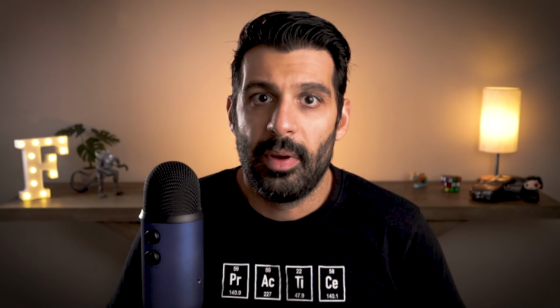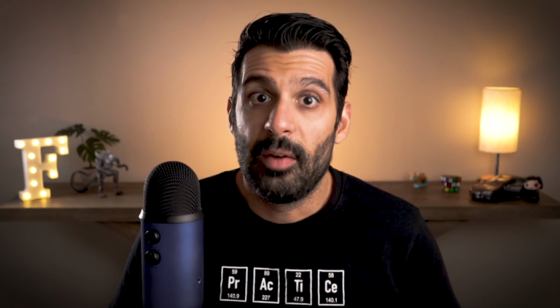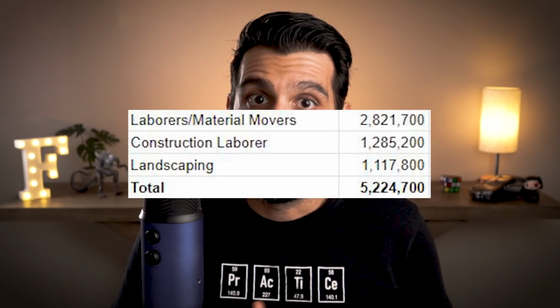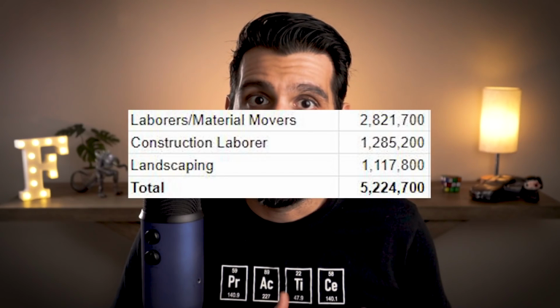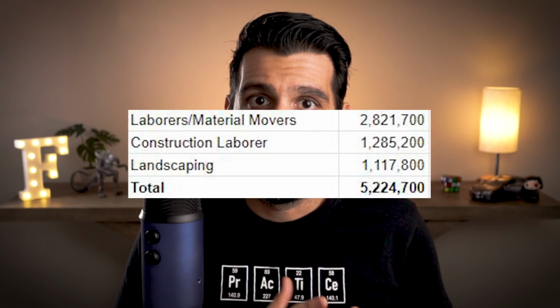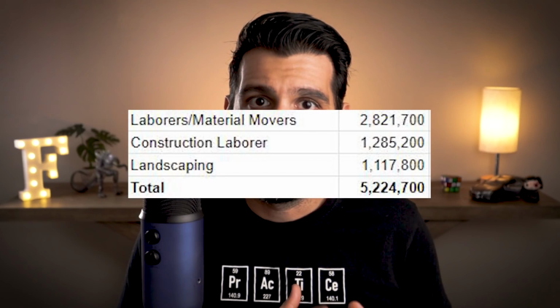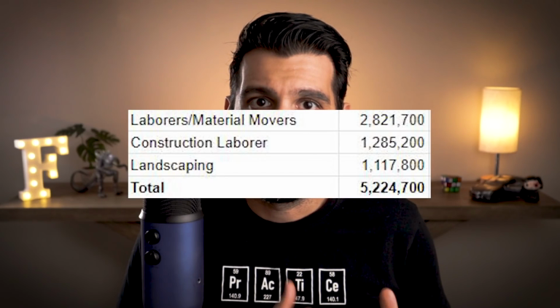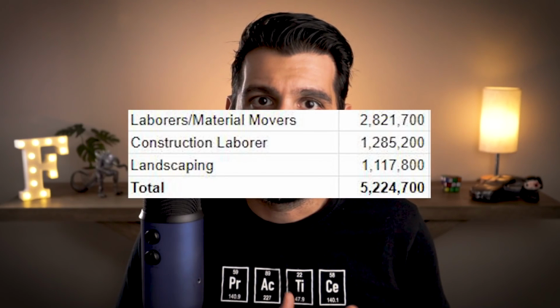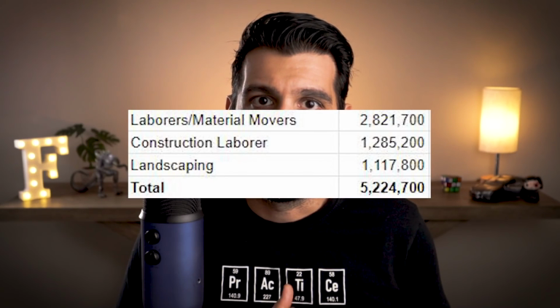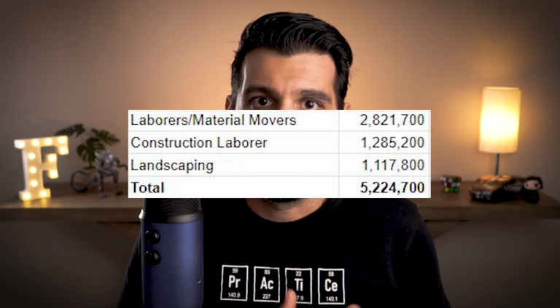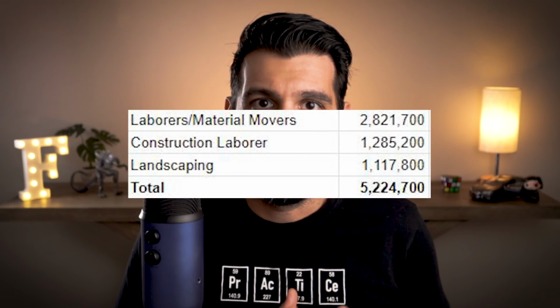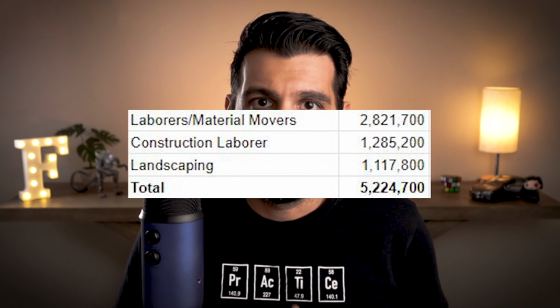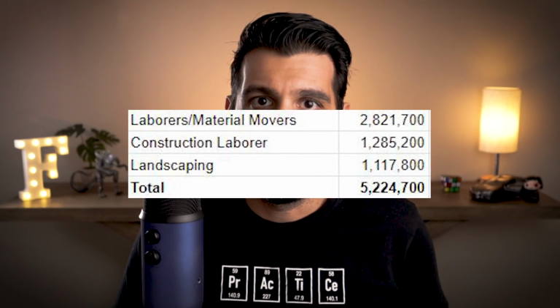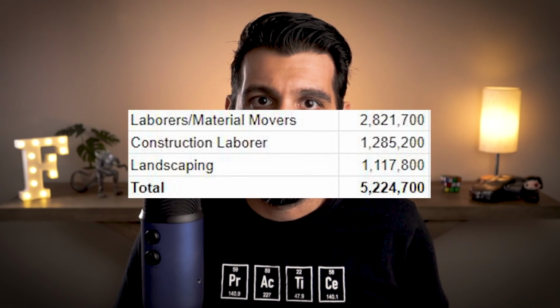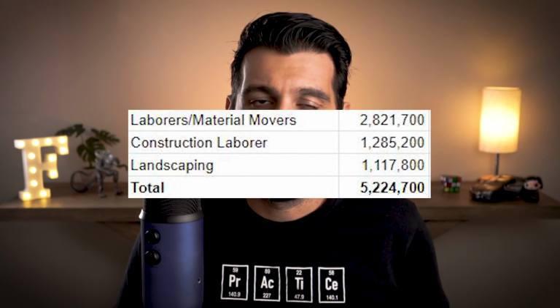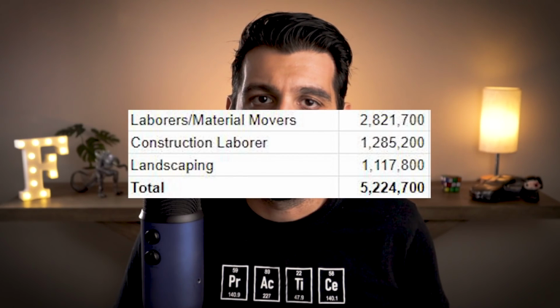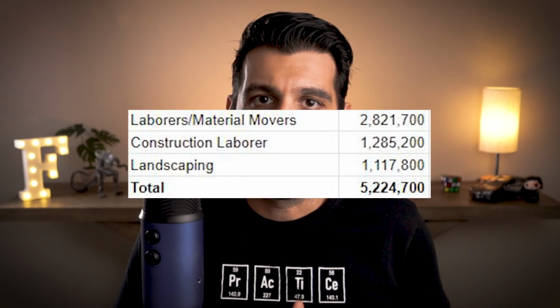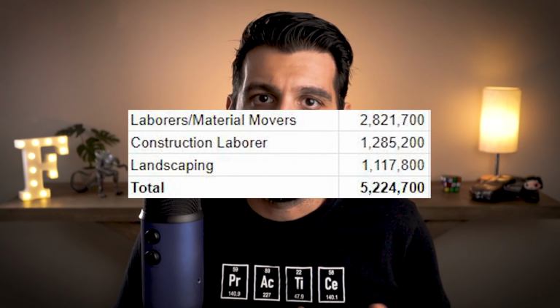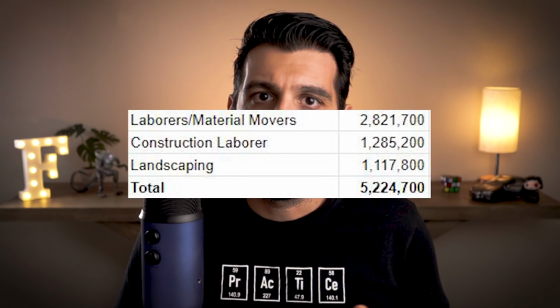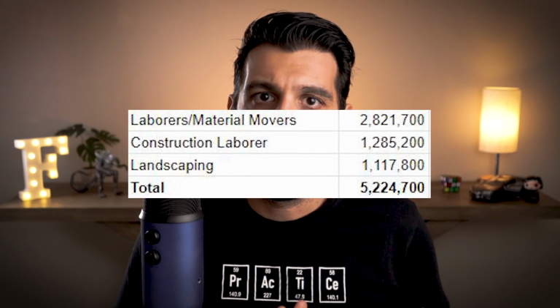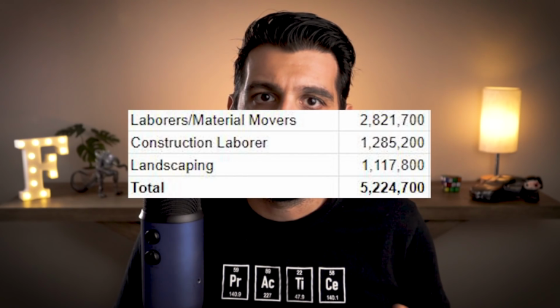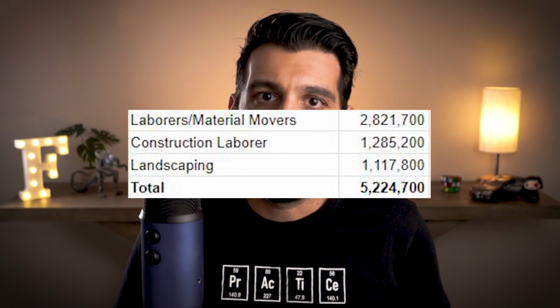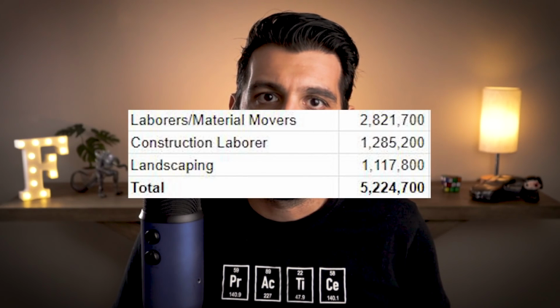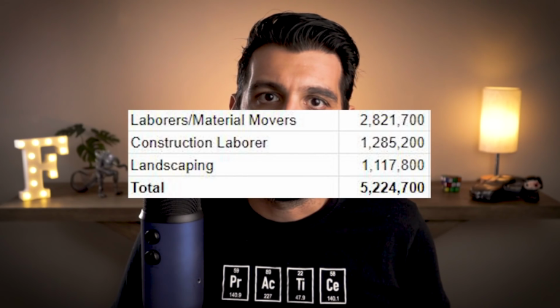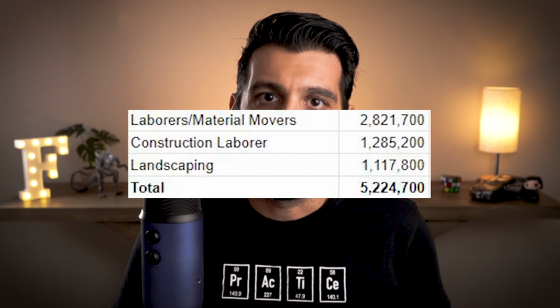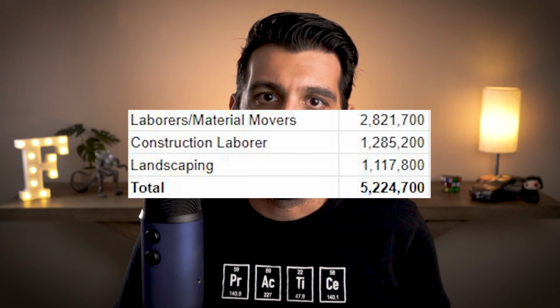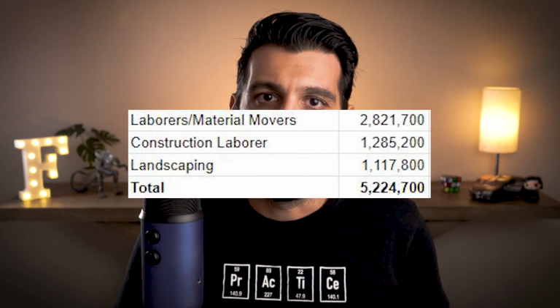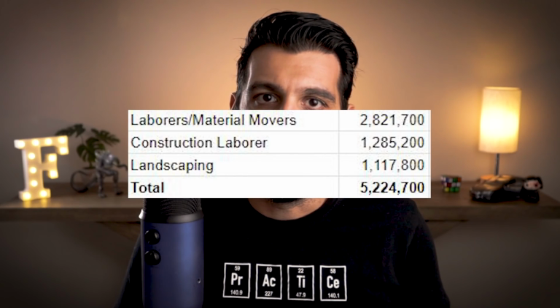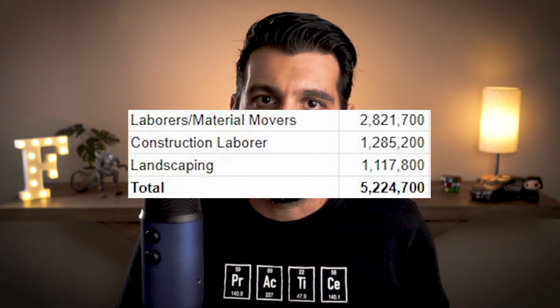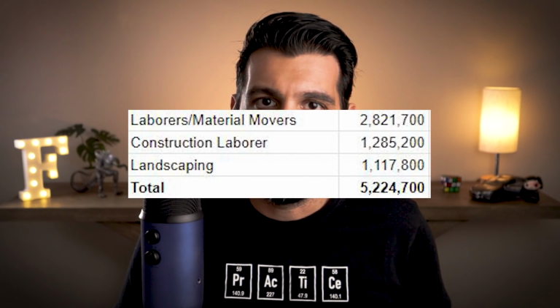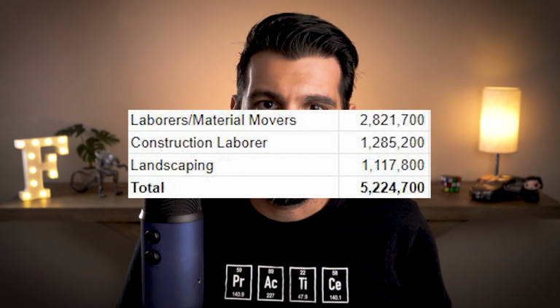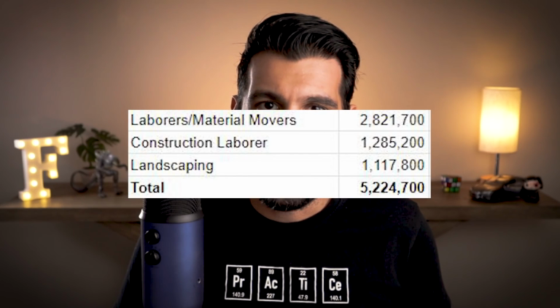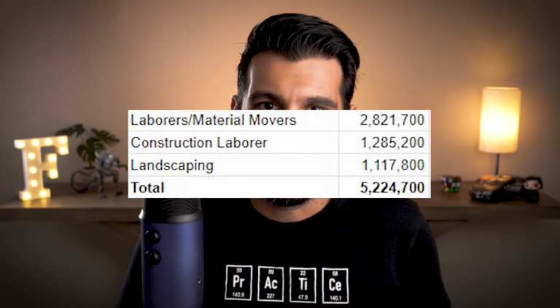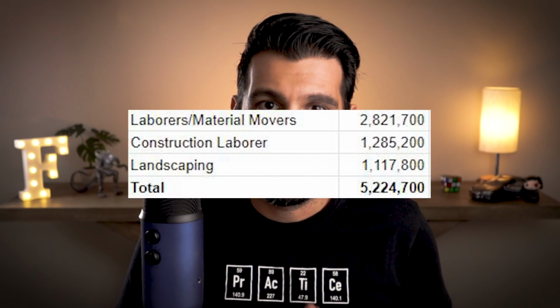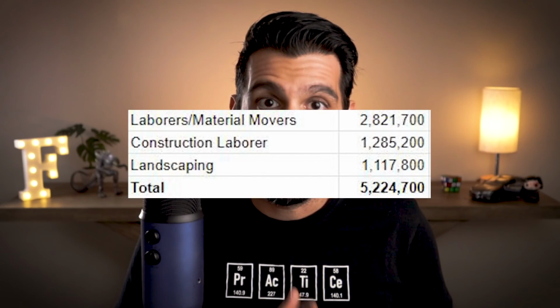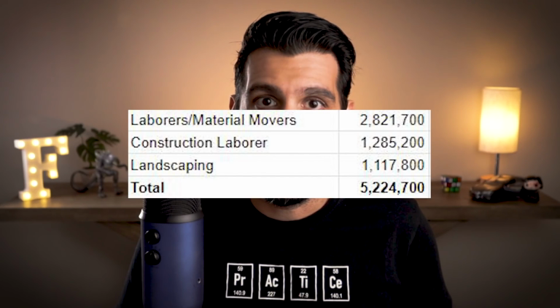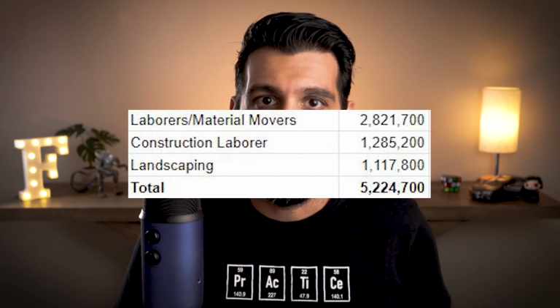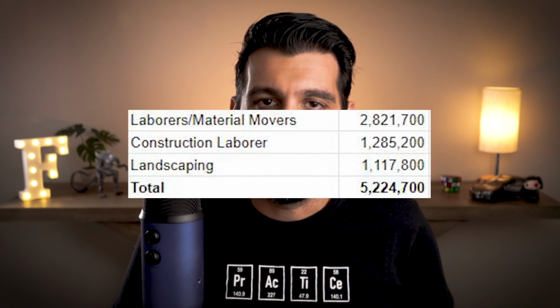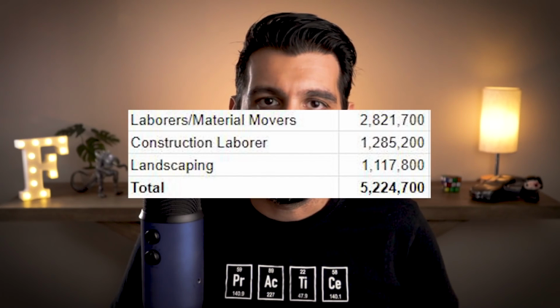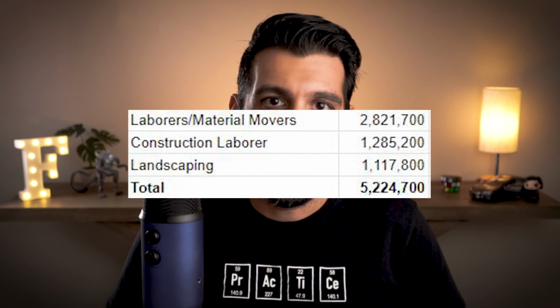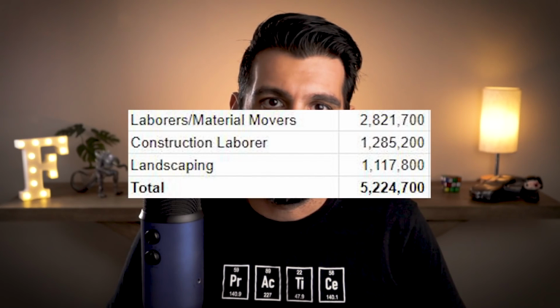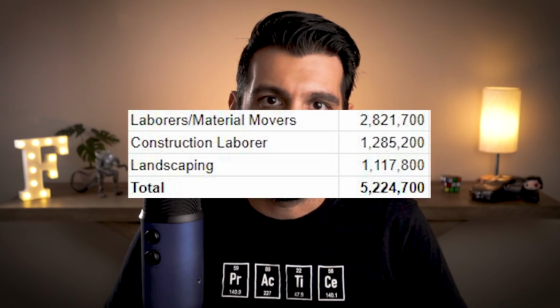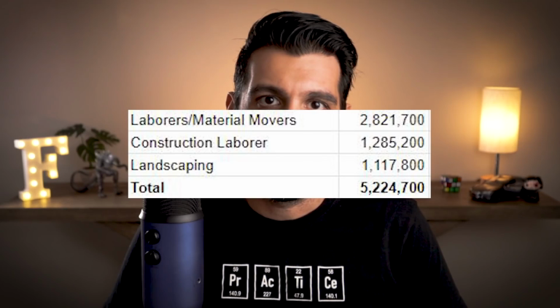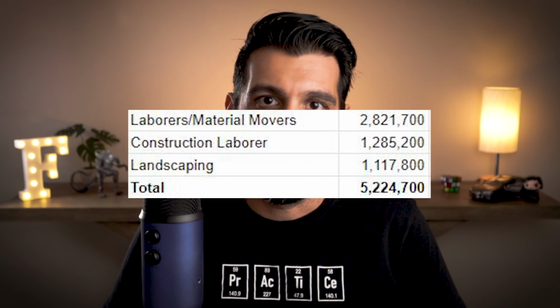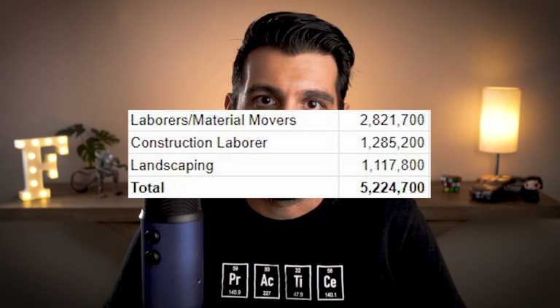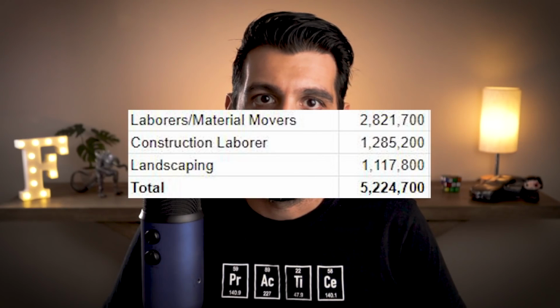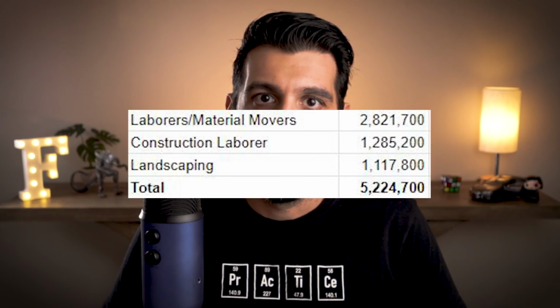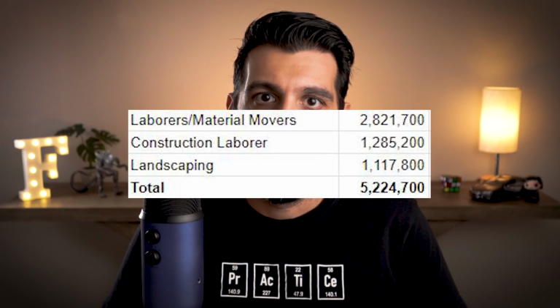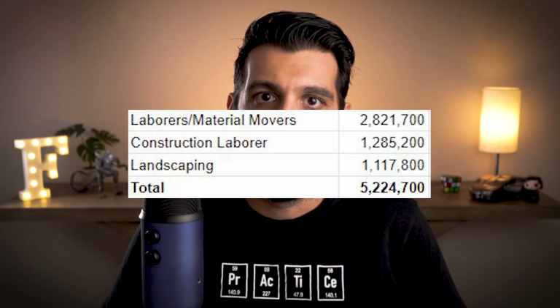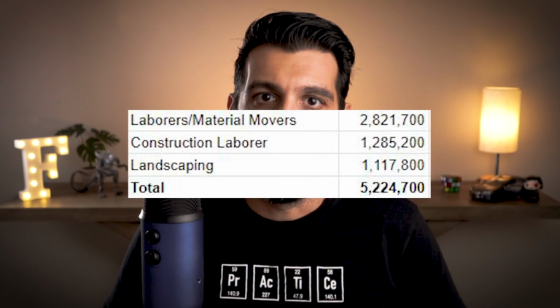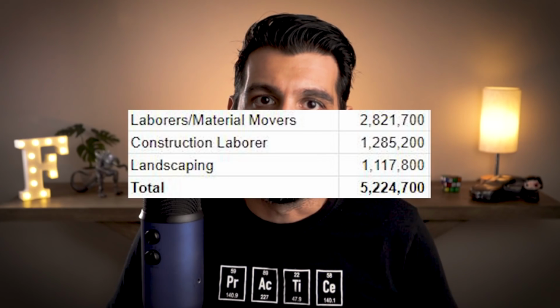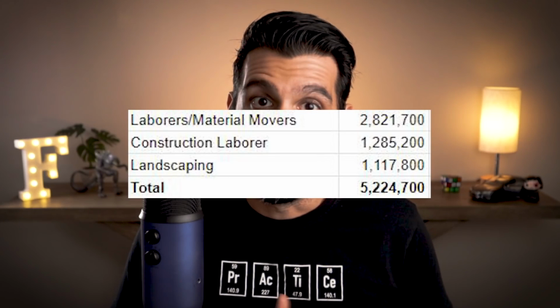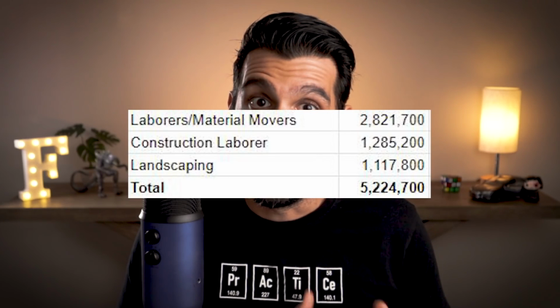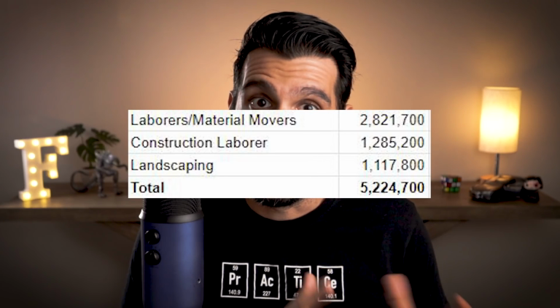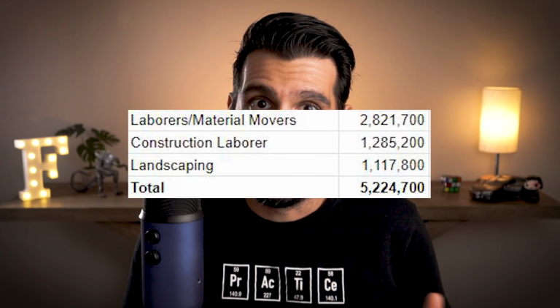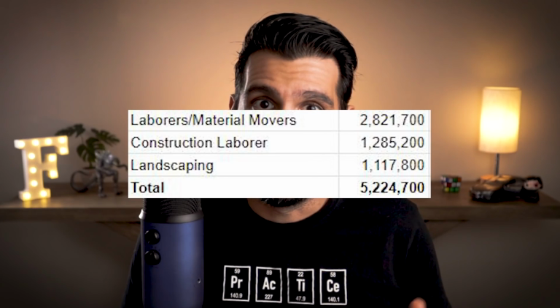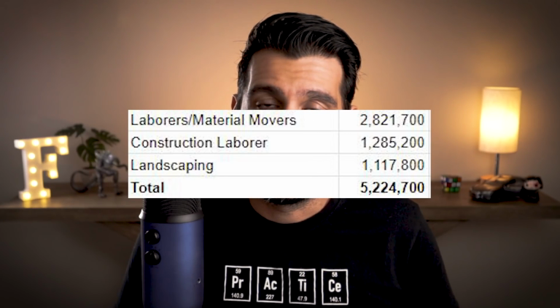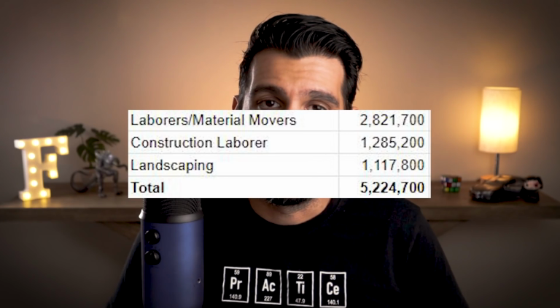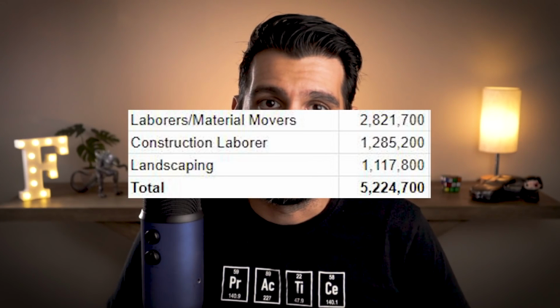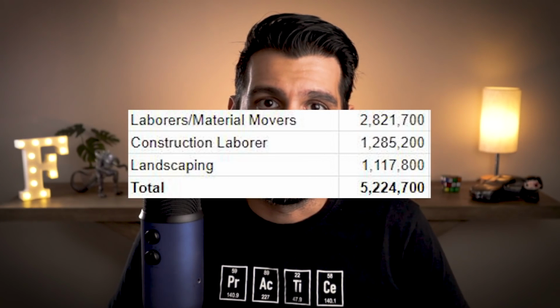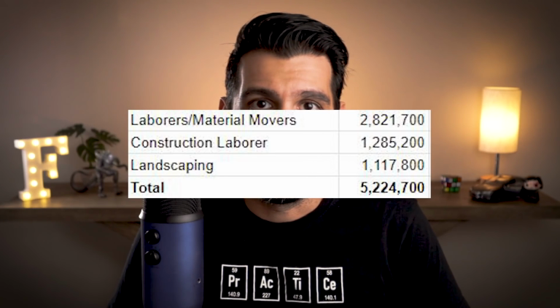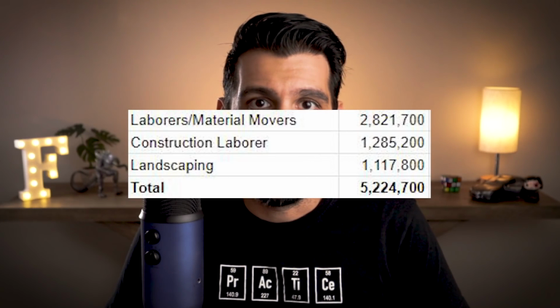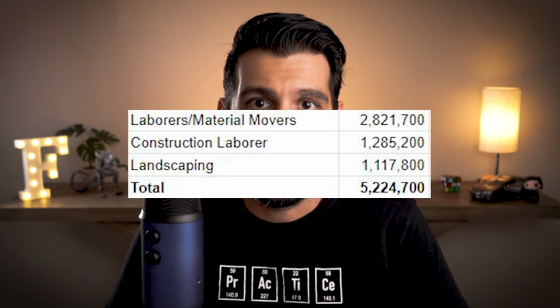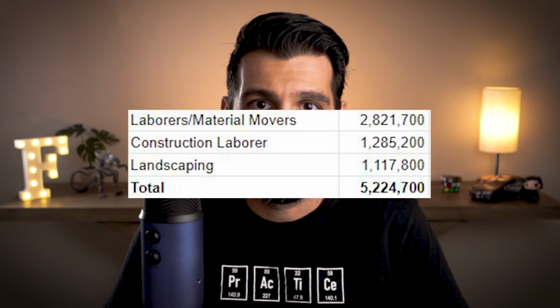If we take those three construction jobs, there are roughly 5.2 million jobs today in the United States doing those specific tasks.